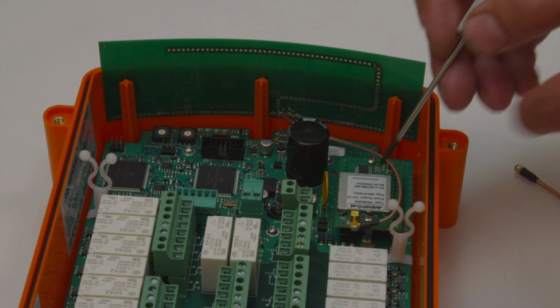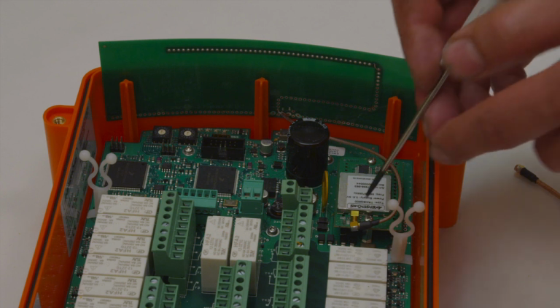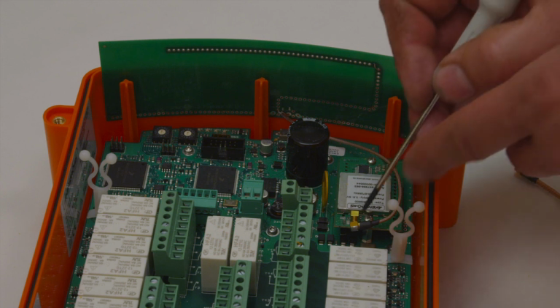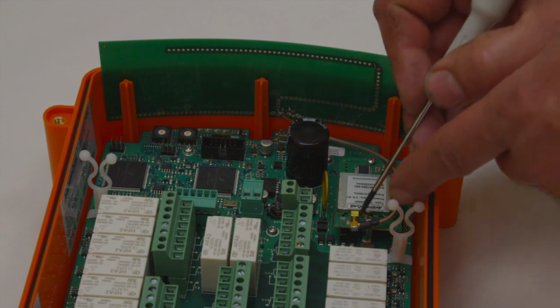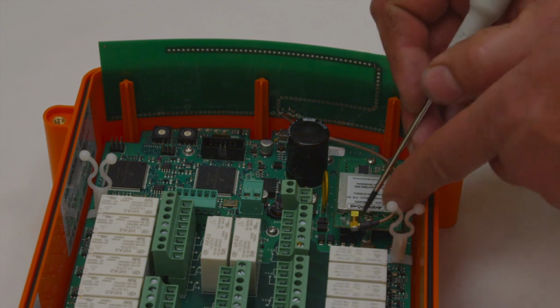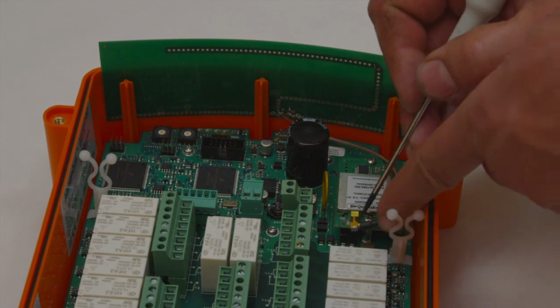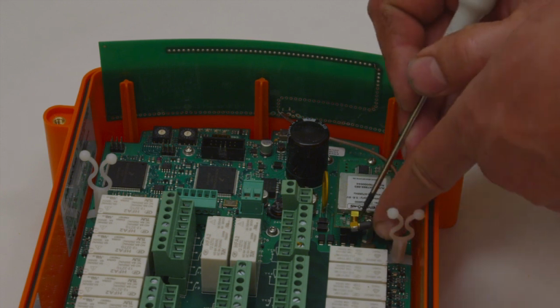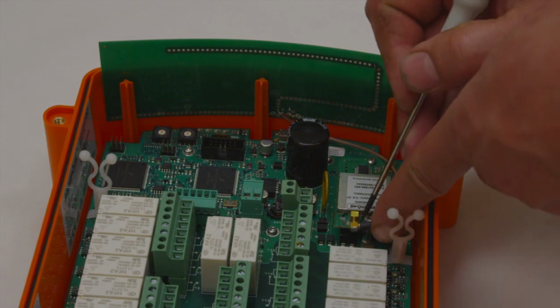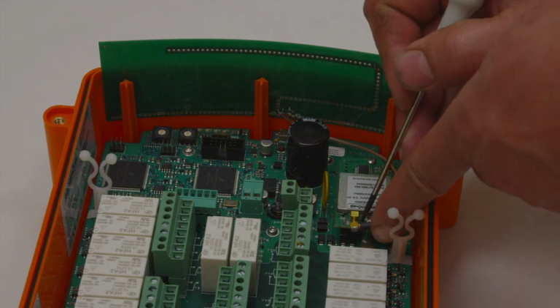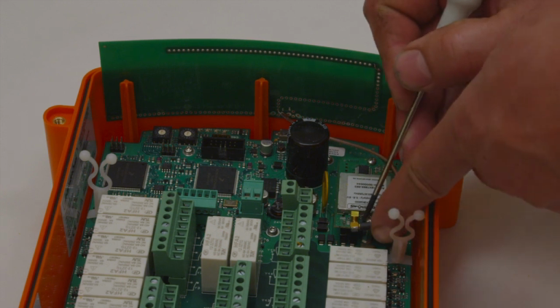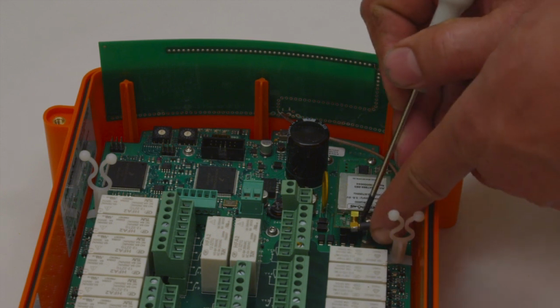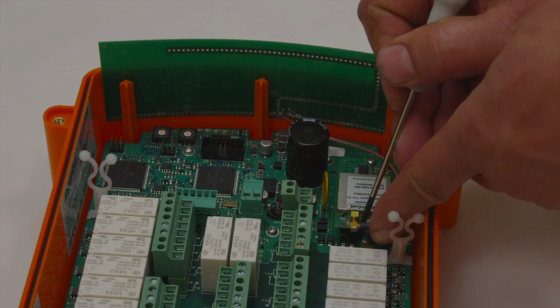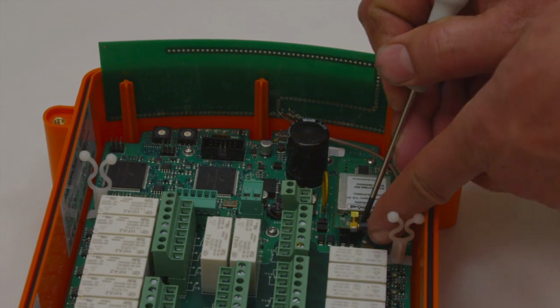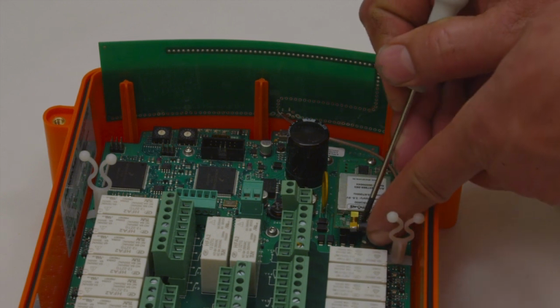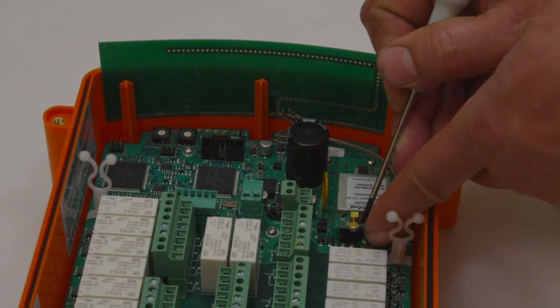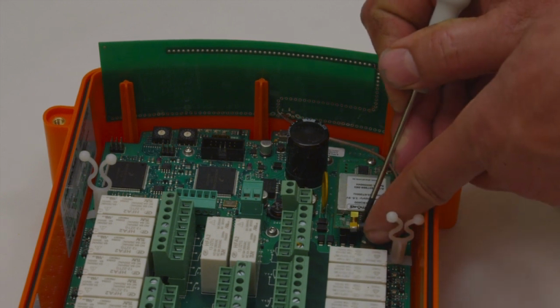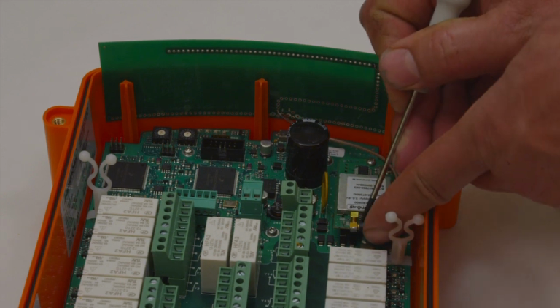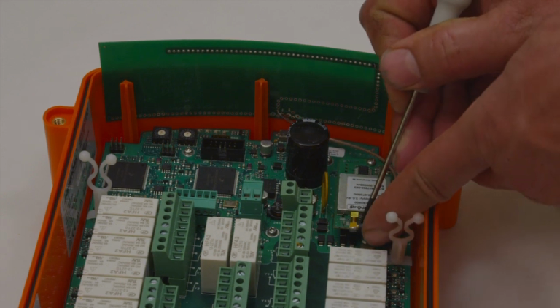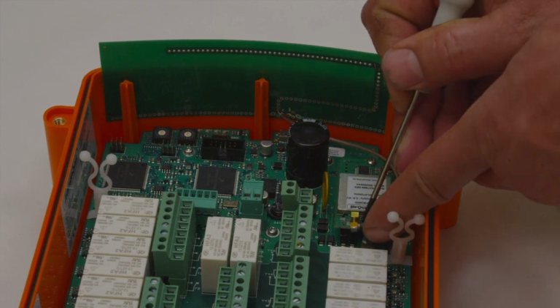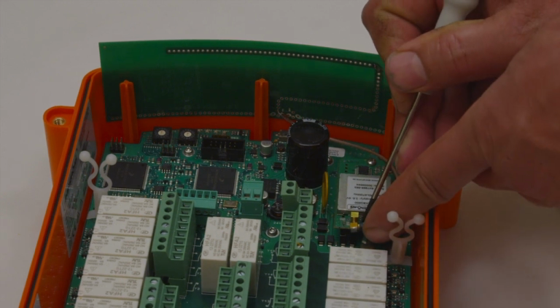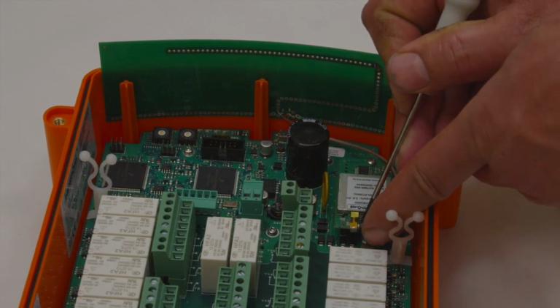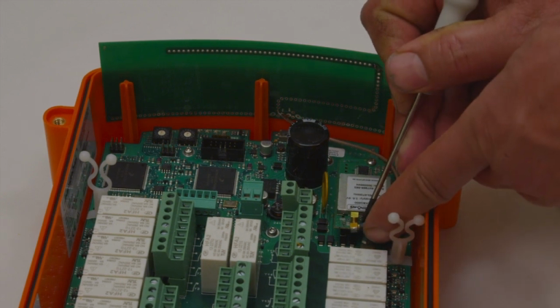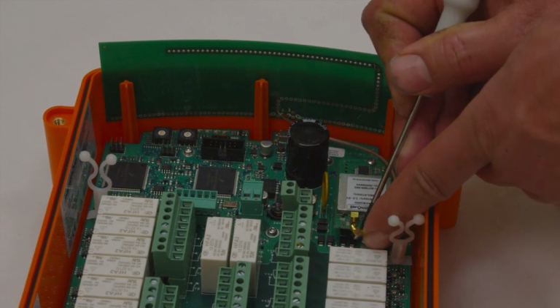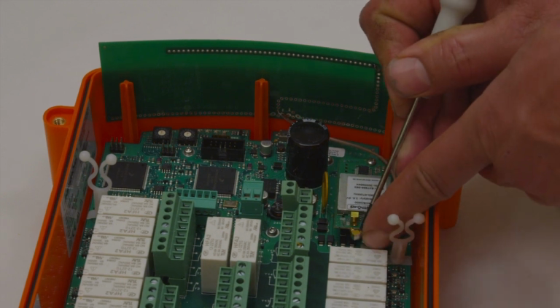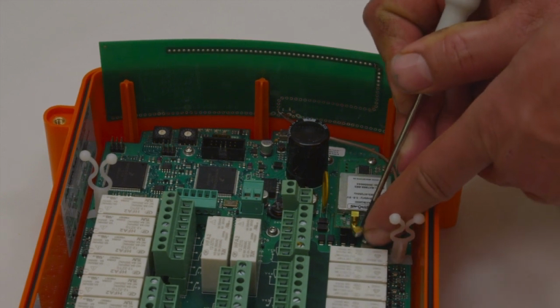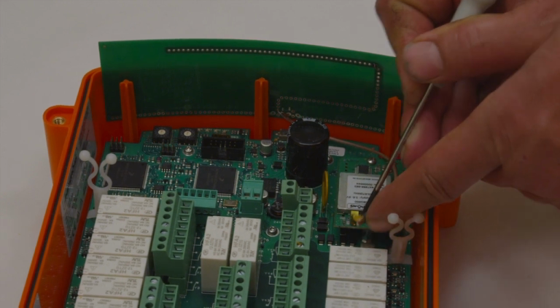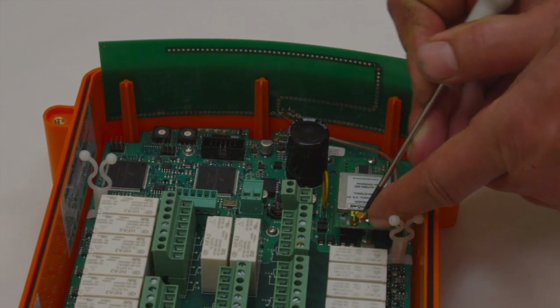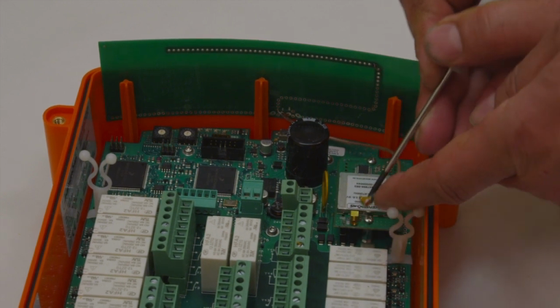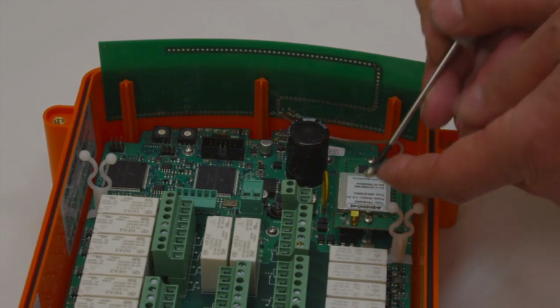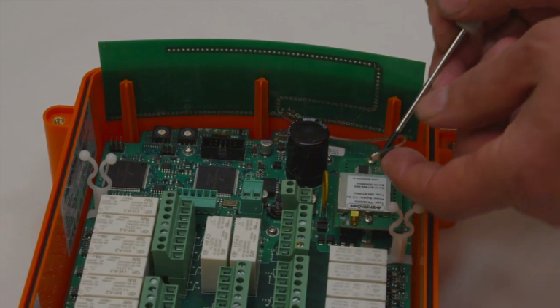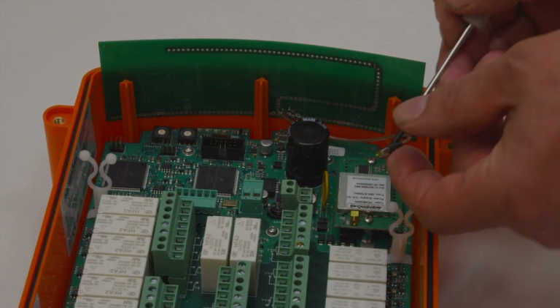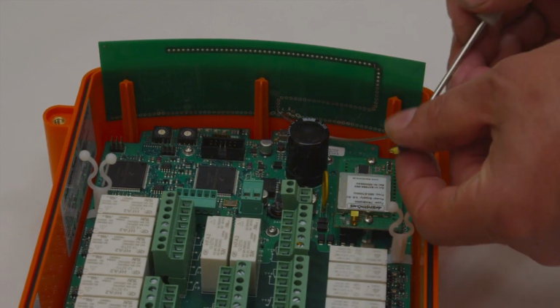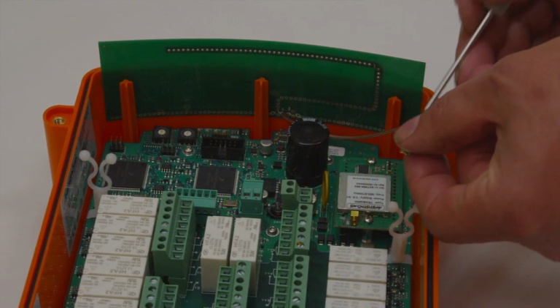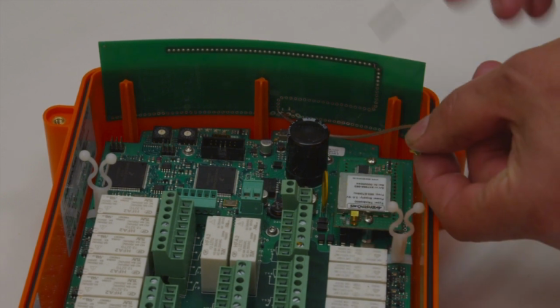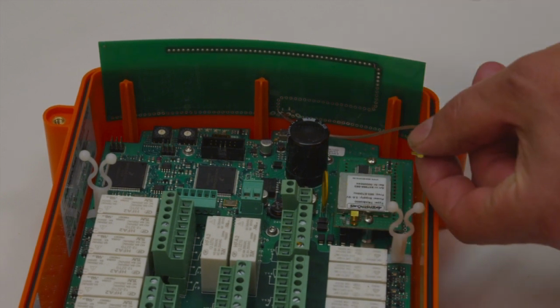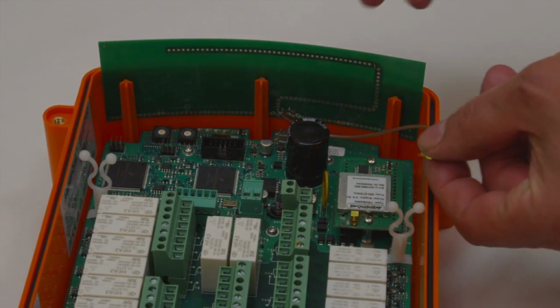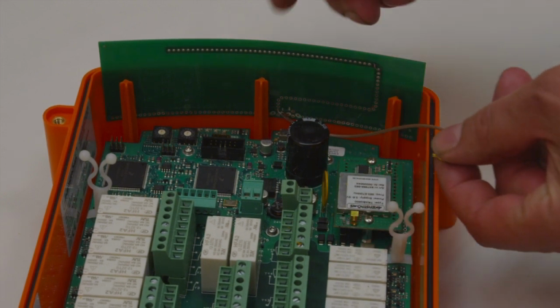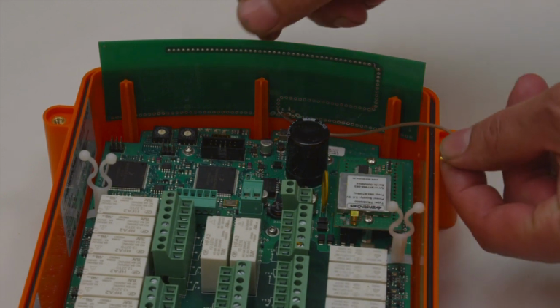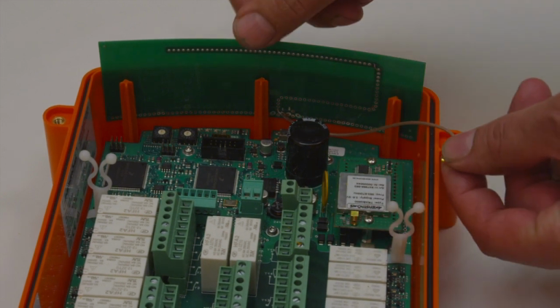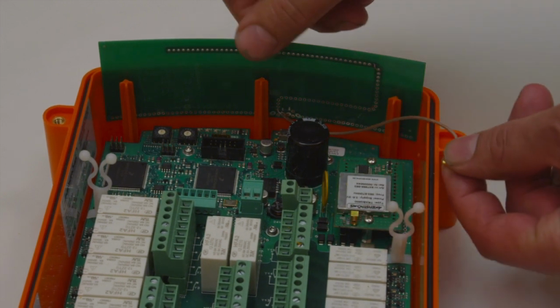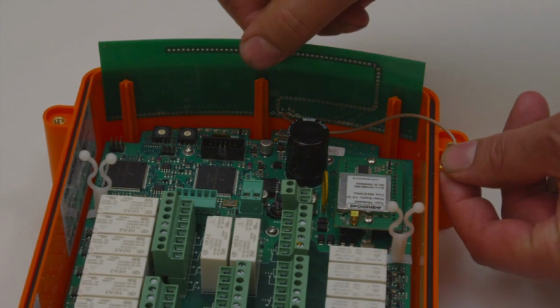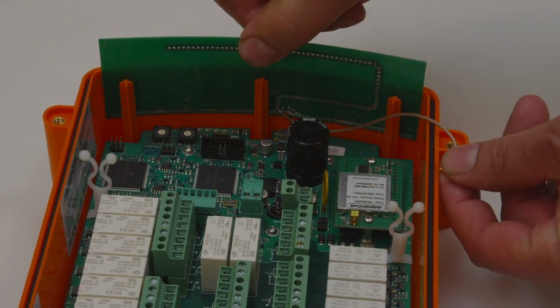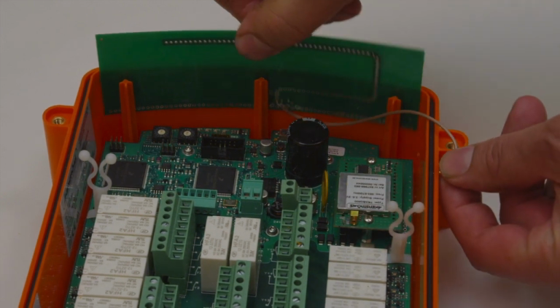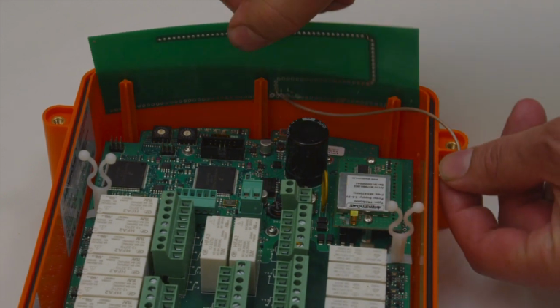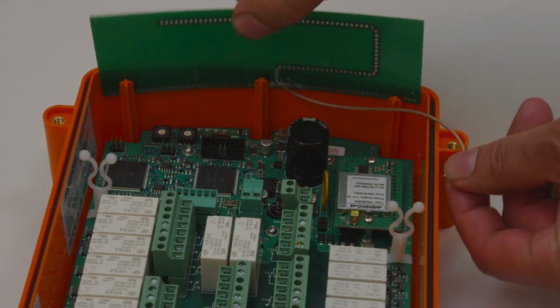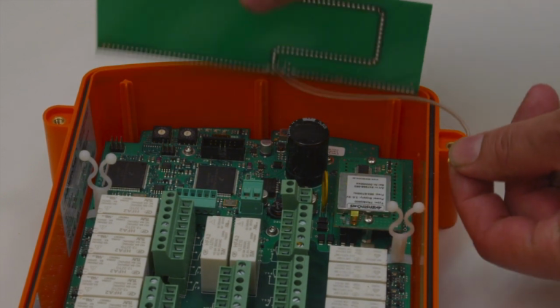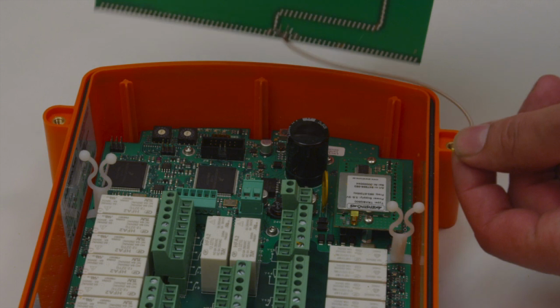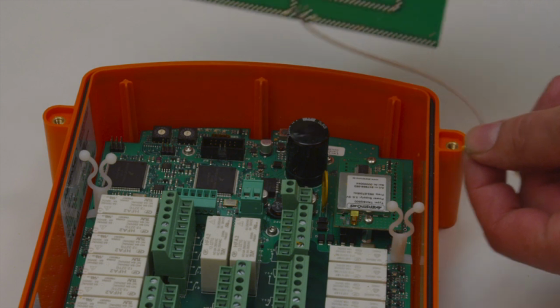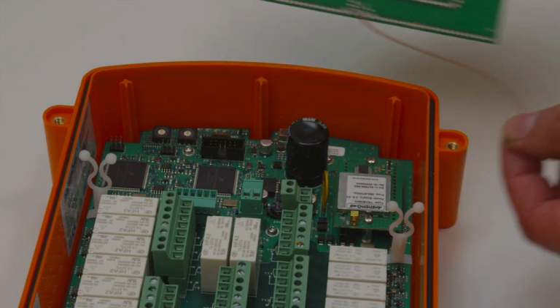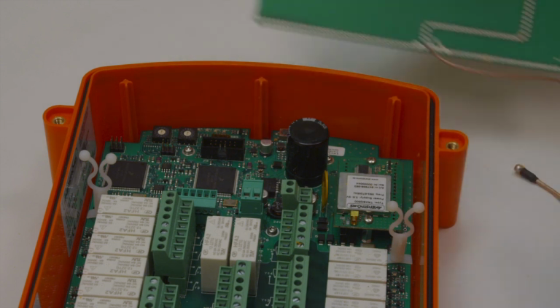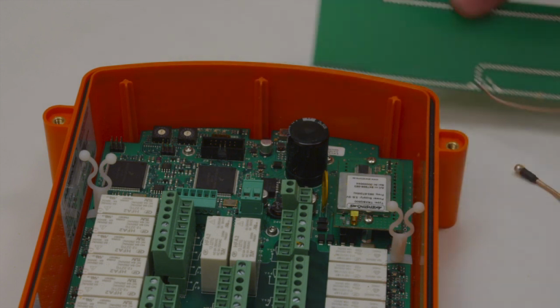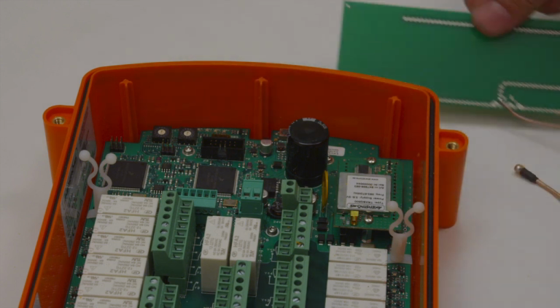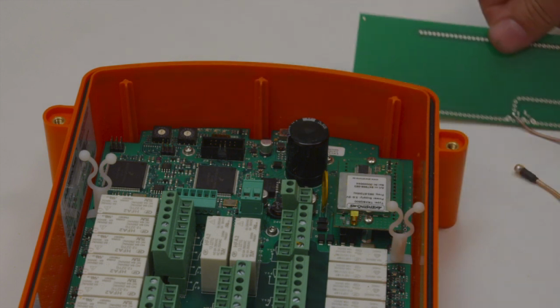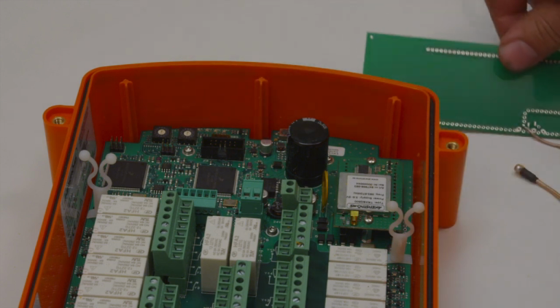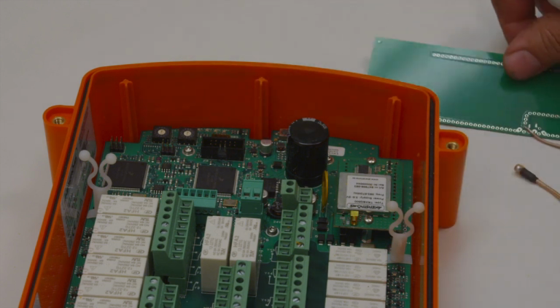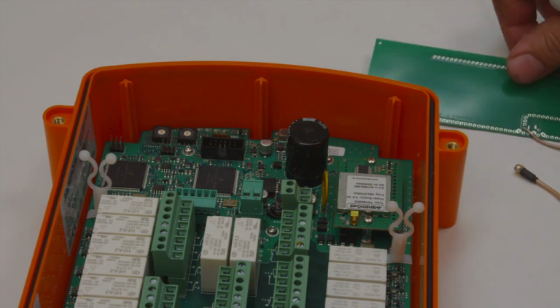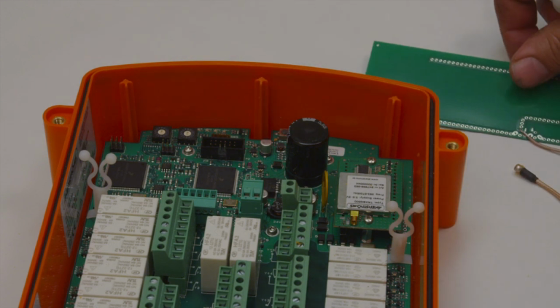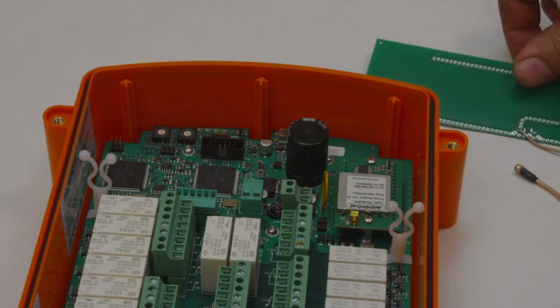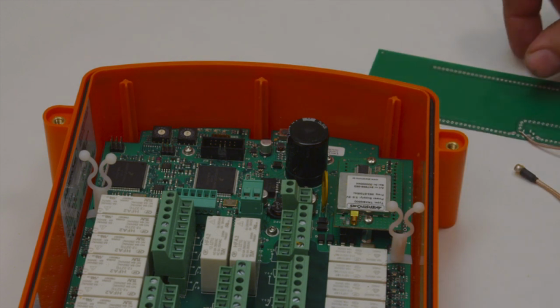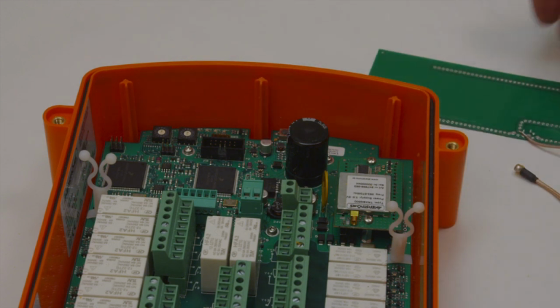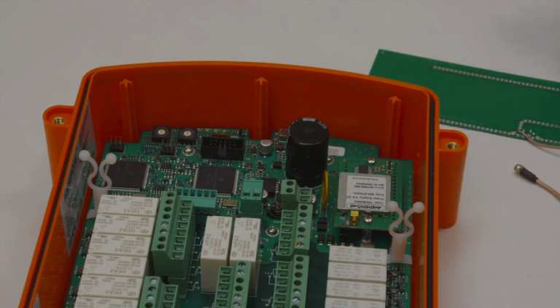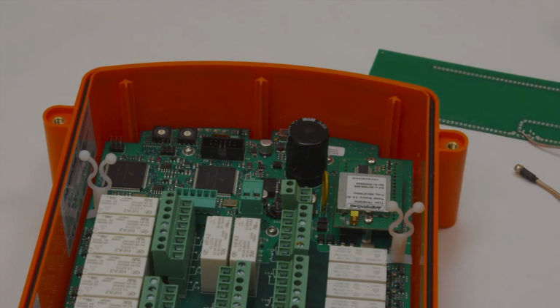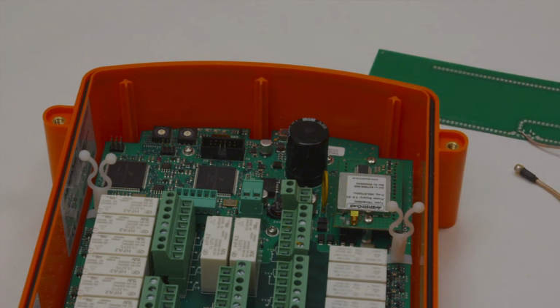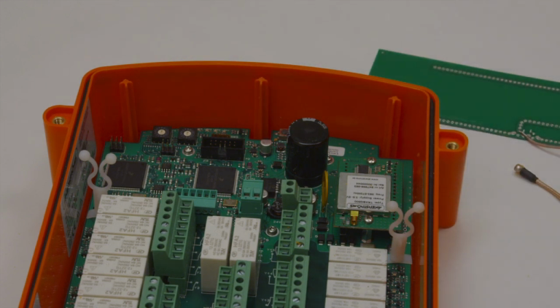Remove the antenna cable from the radio modem. Remove the antenna card.